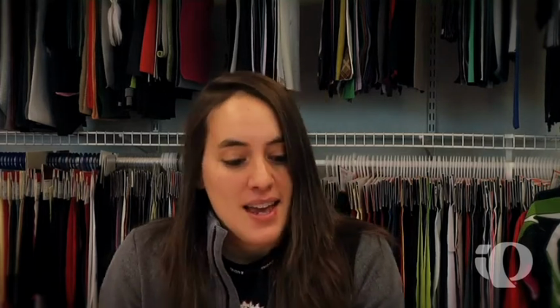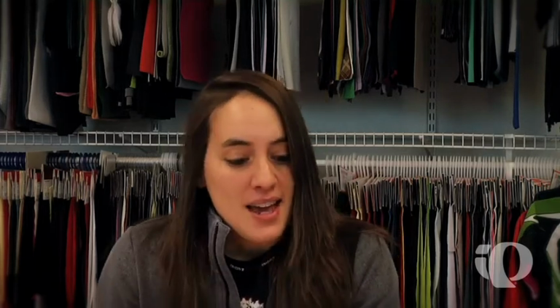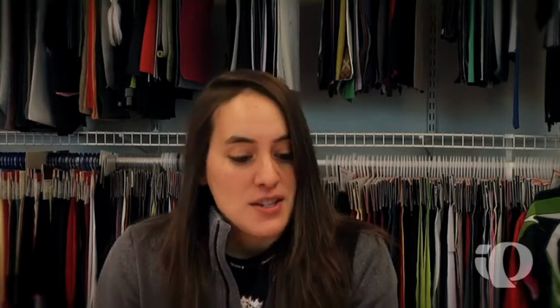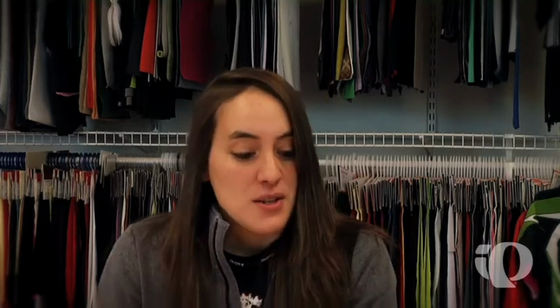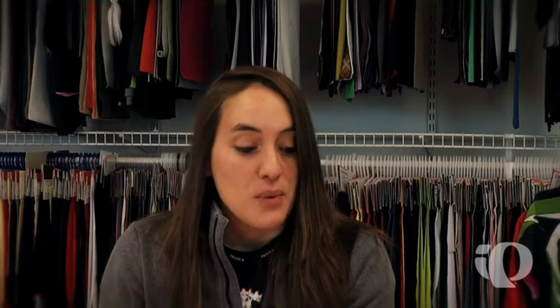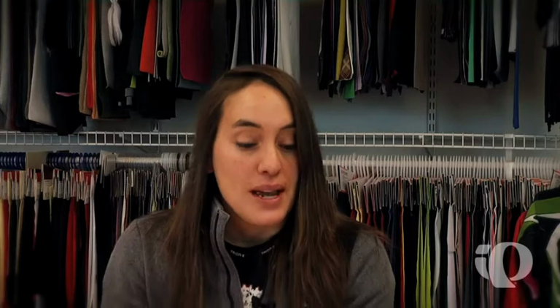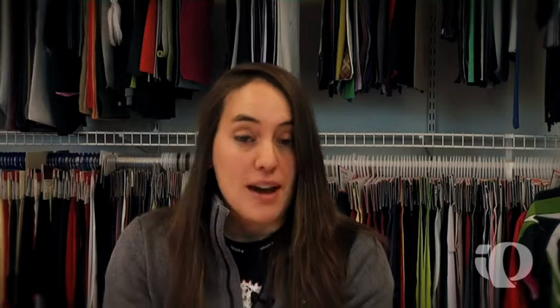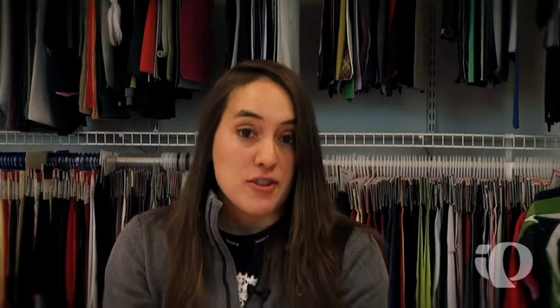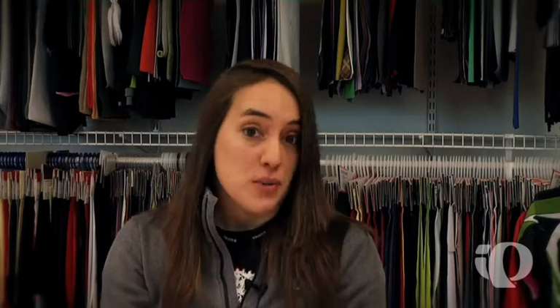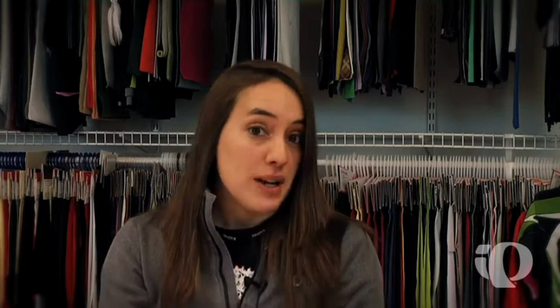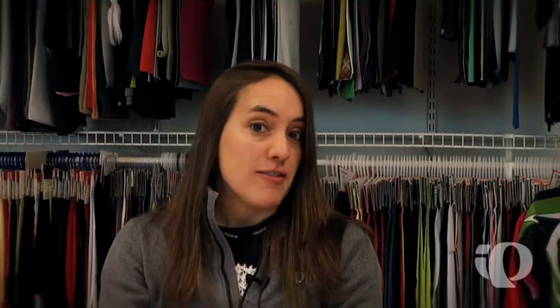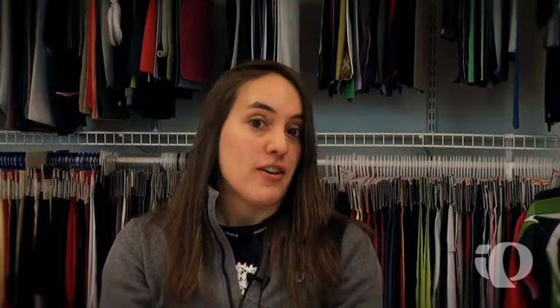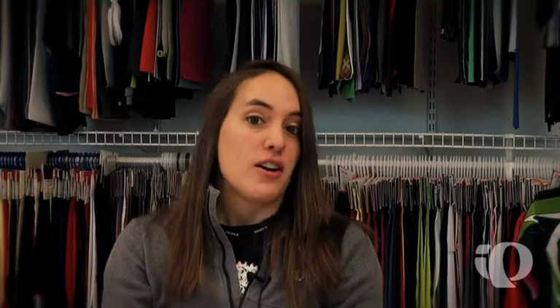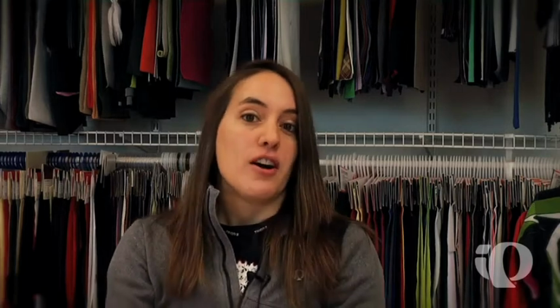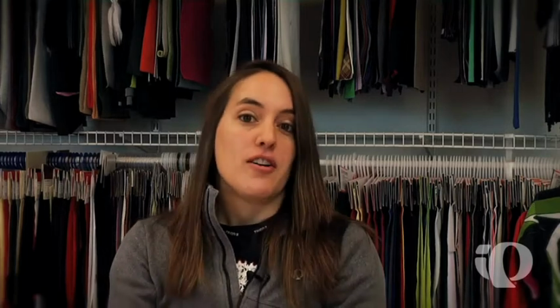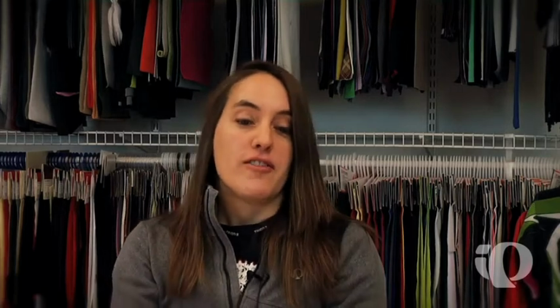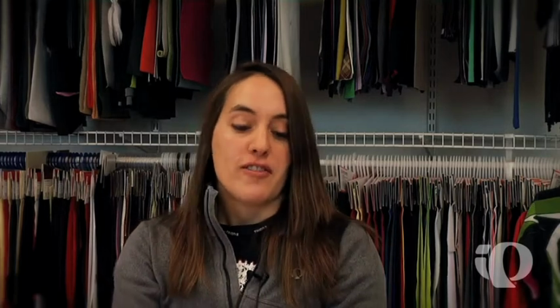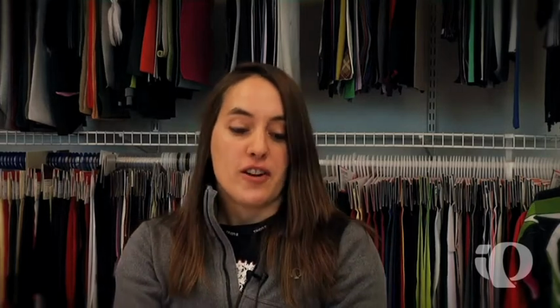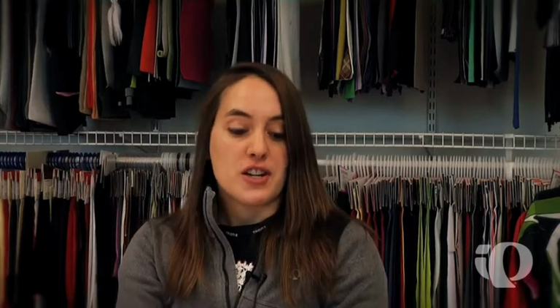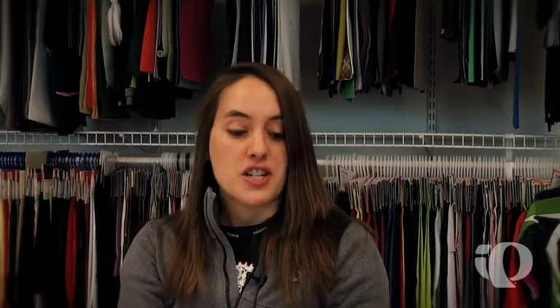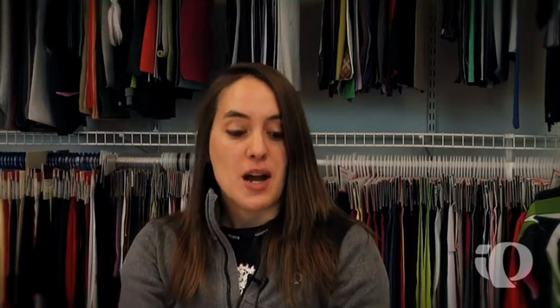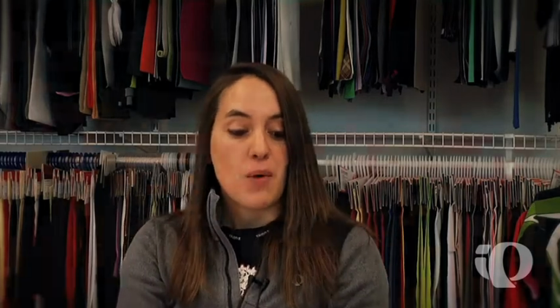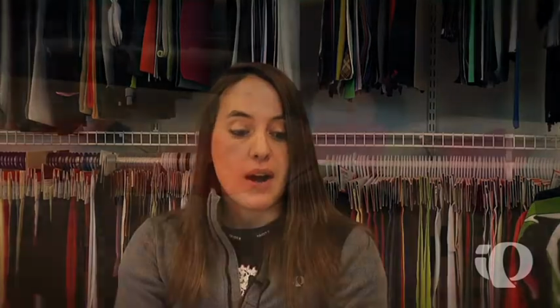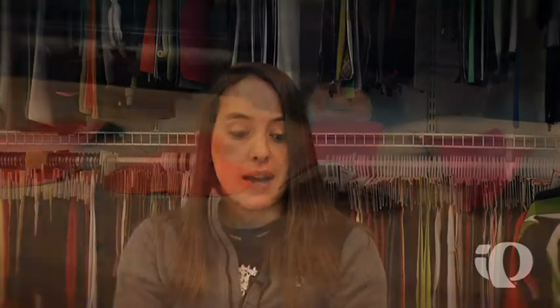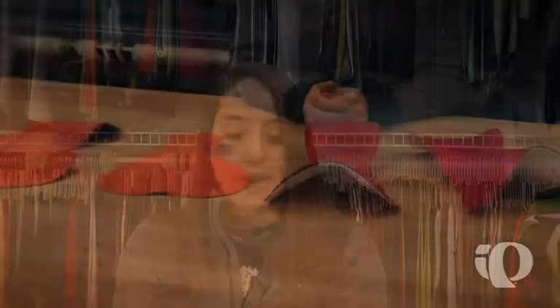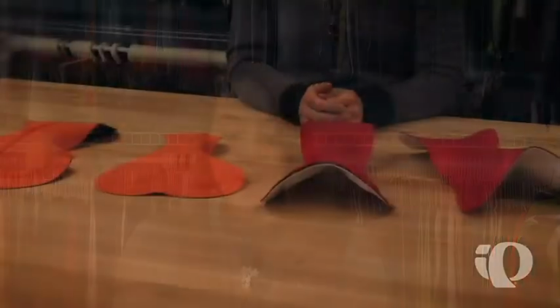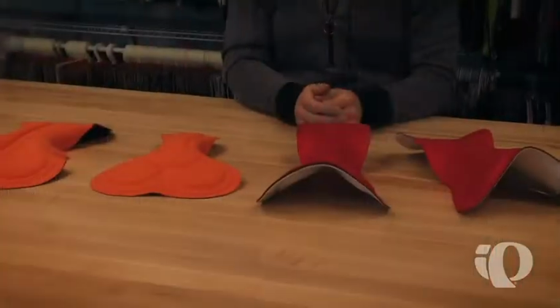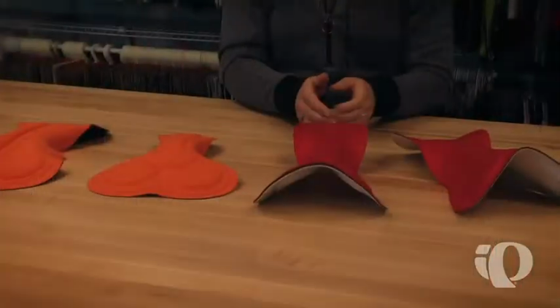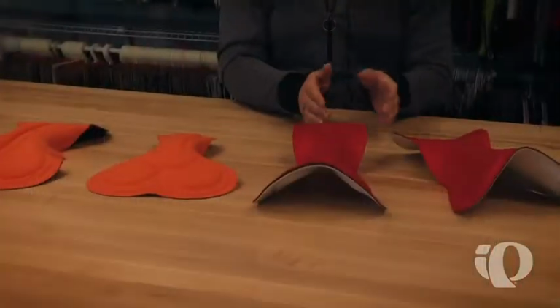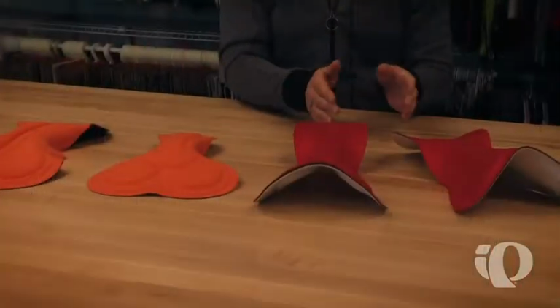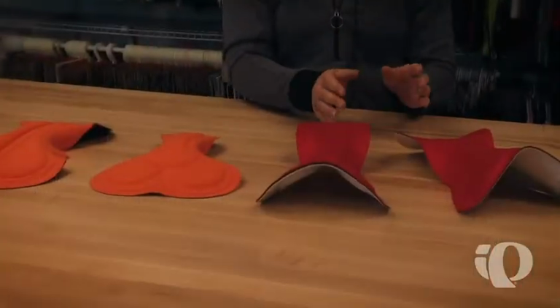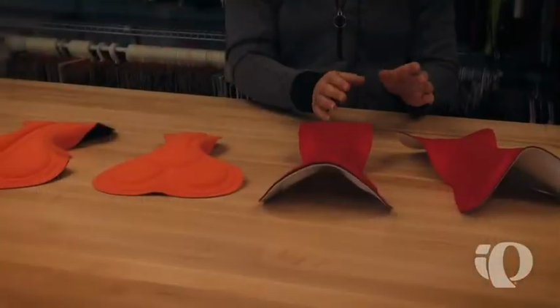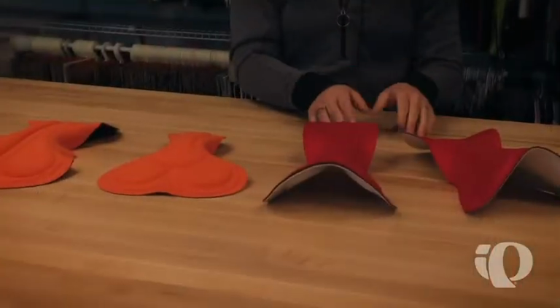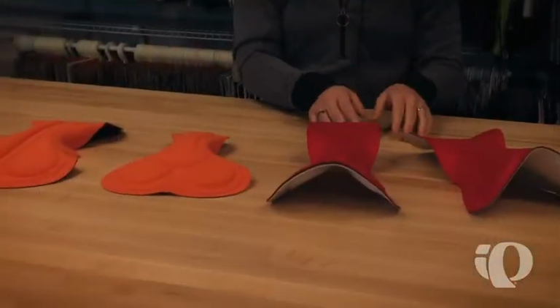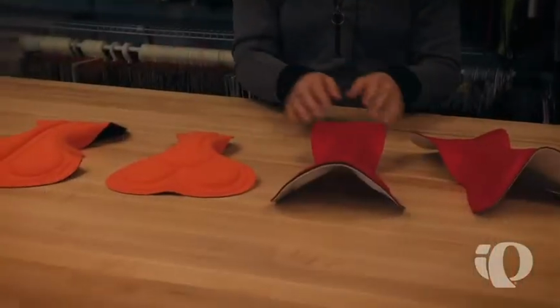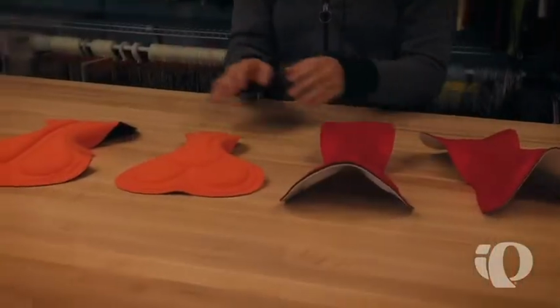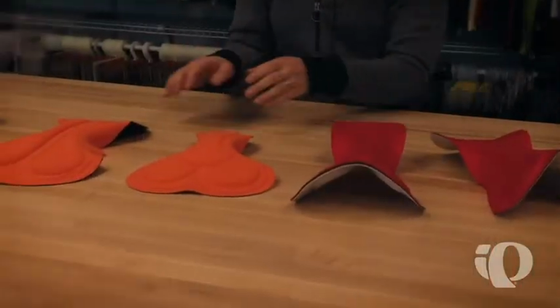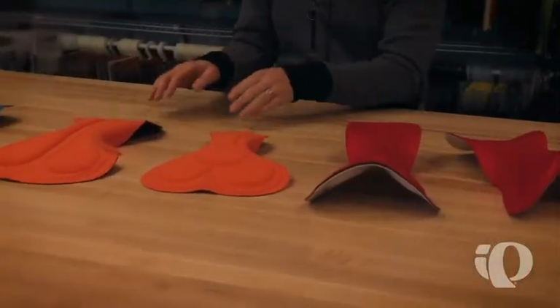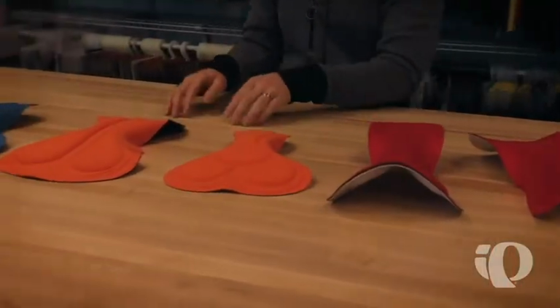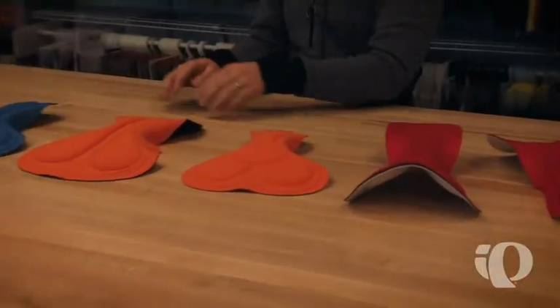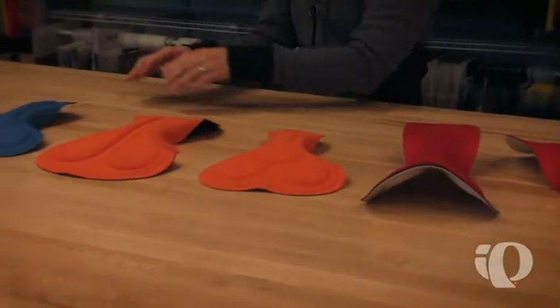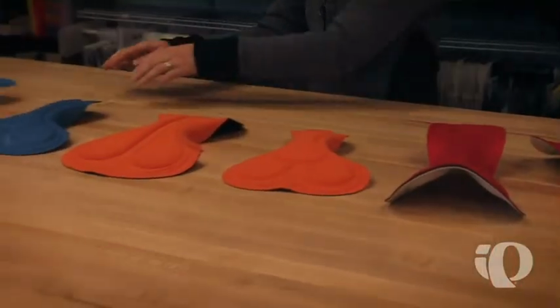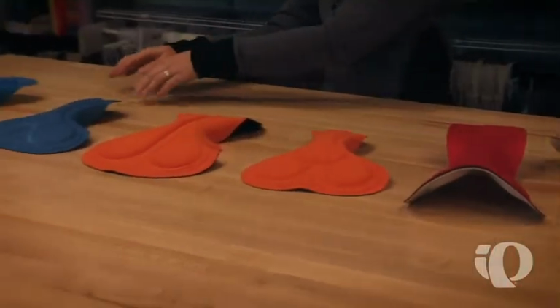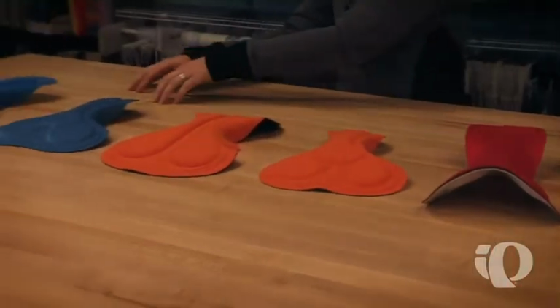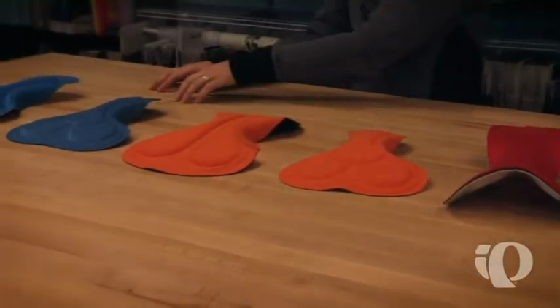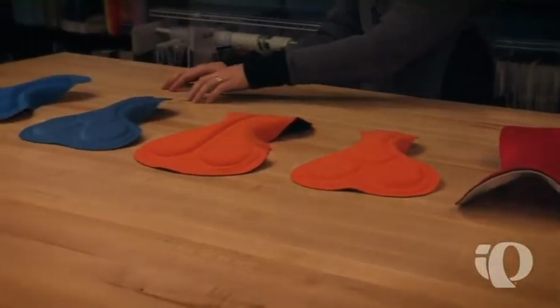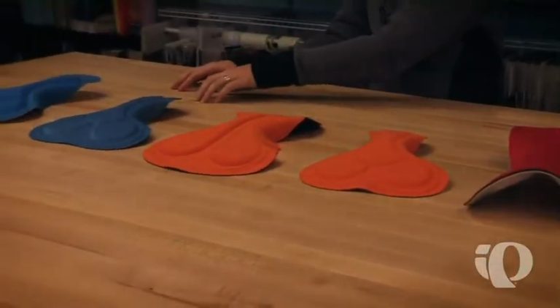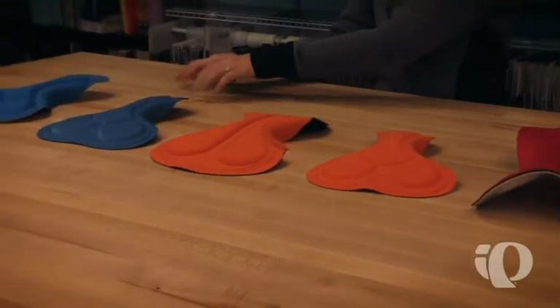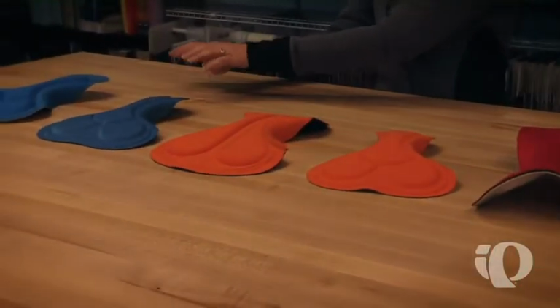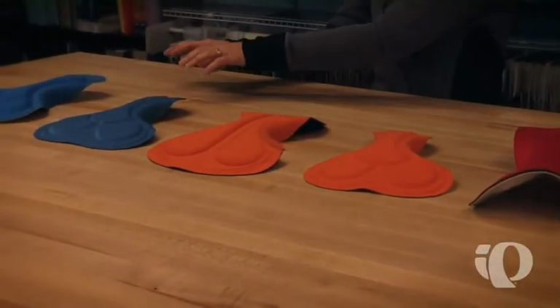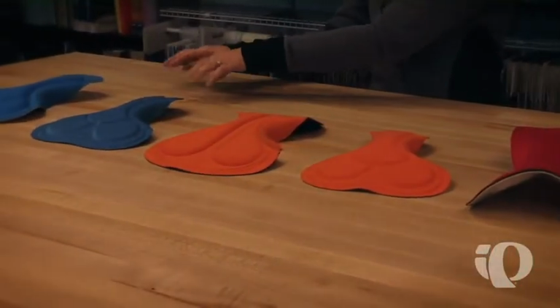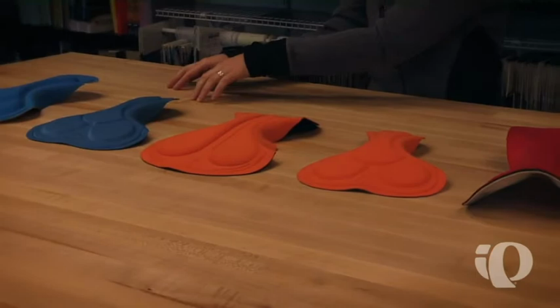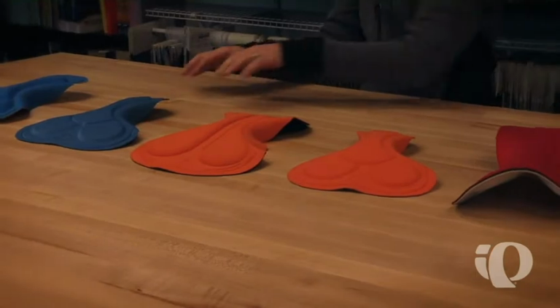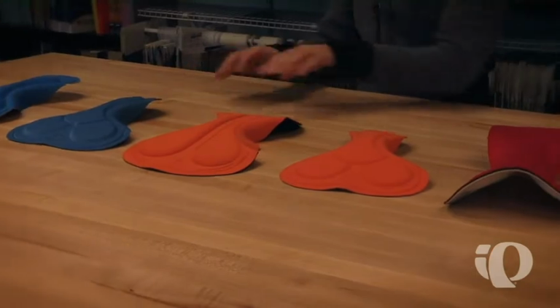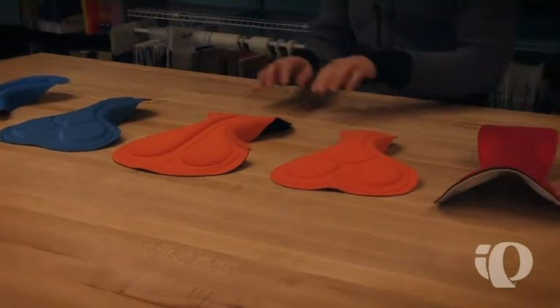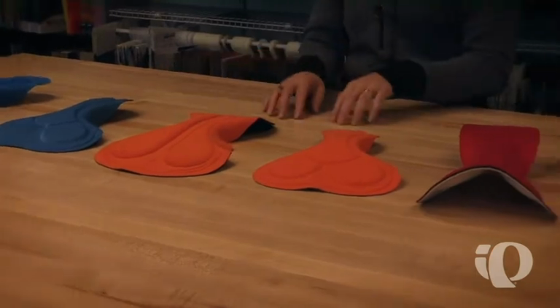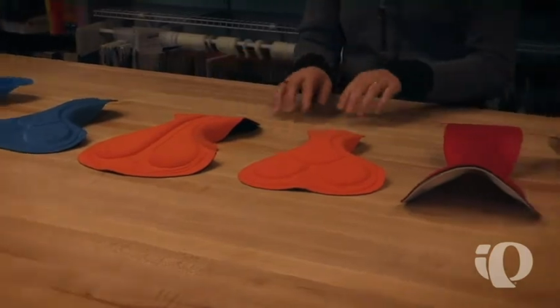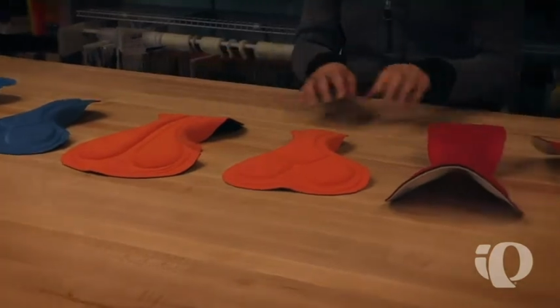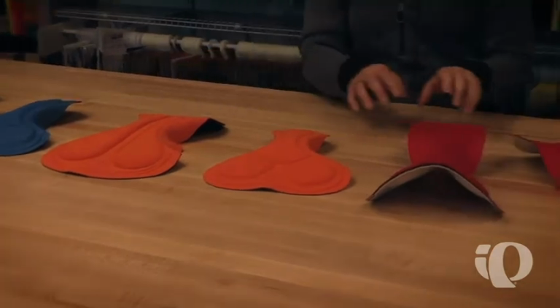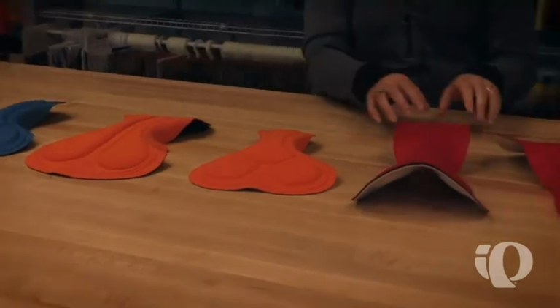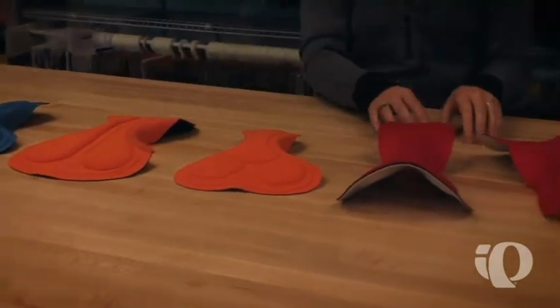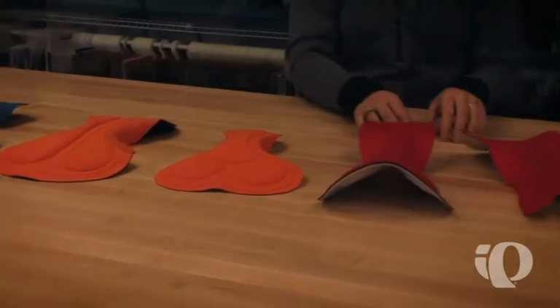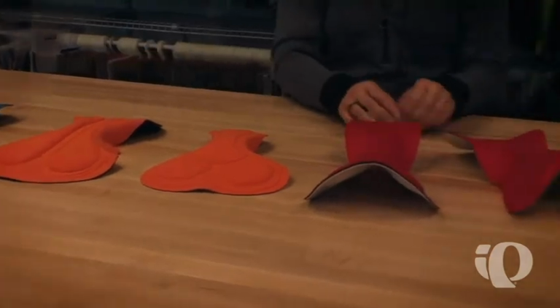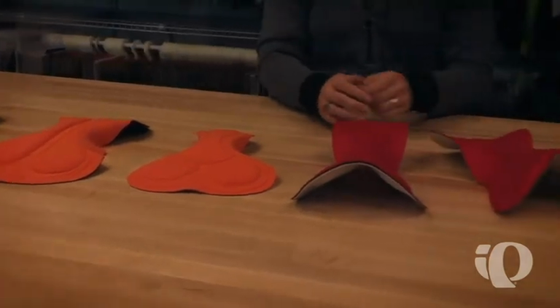So we have three levels of chamois here at Pearl Izumi: the Pro, the Elite, and the Select. So the good, better, best.